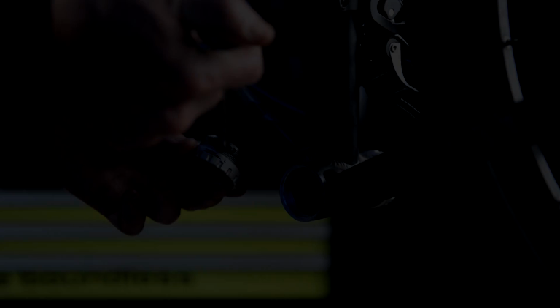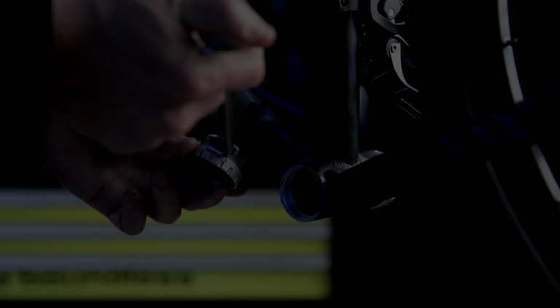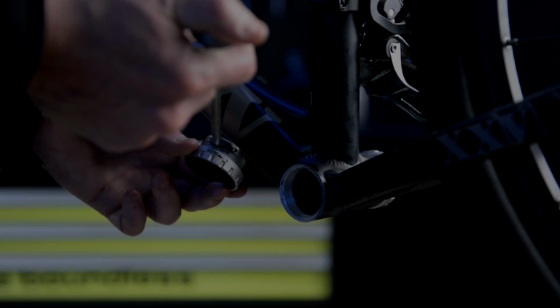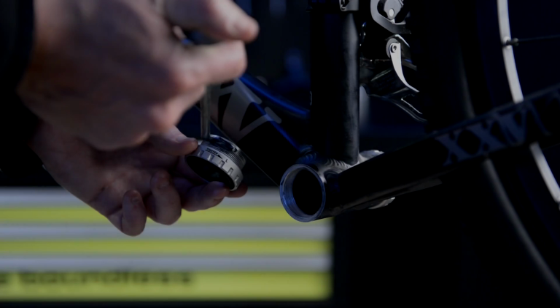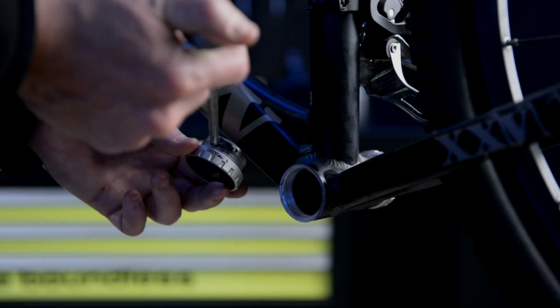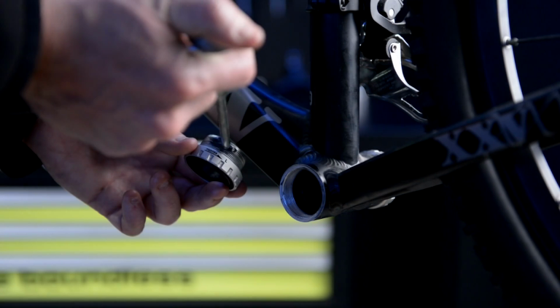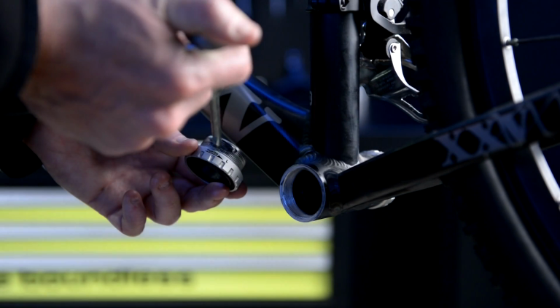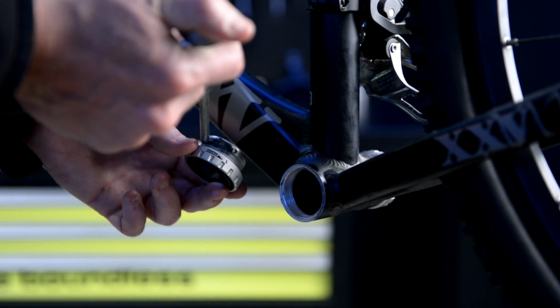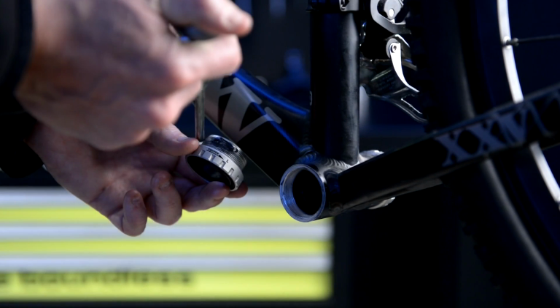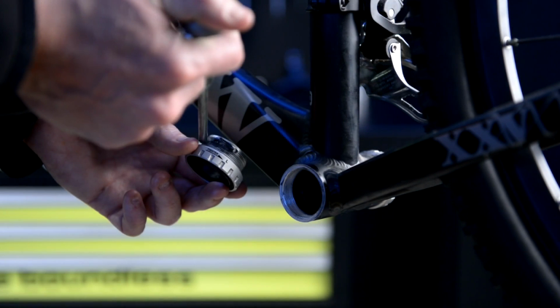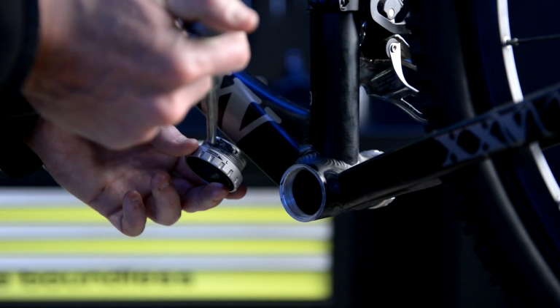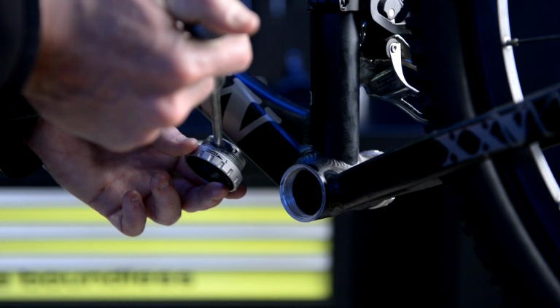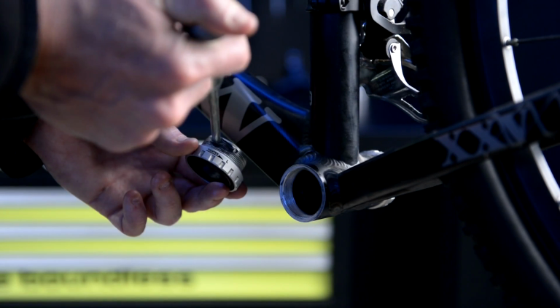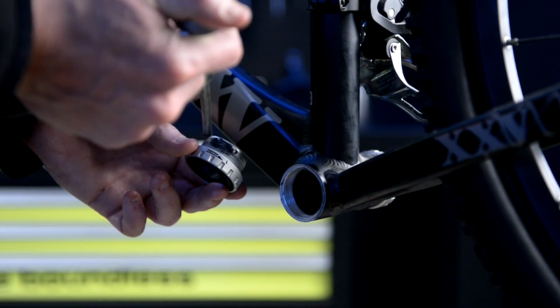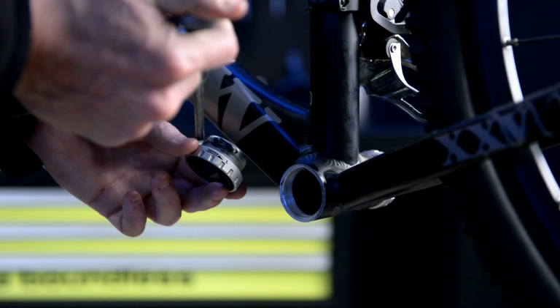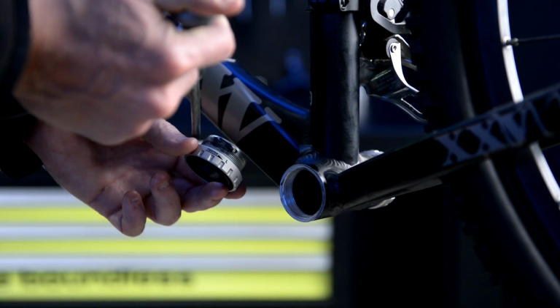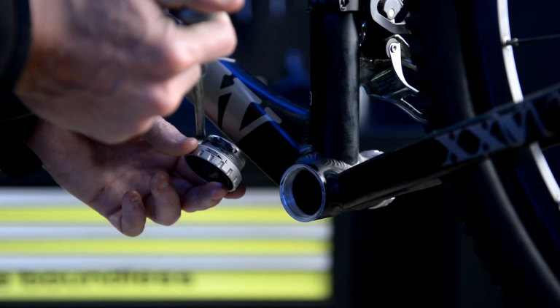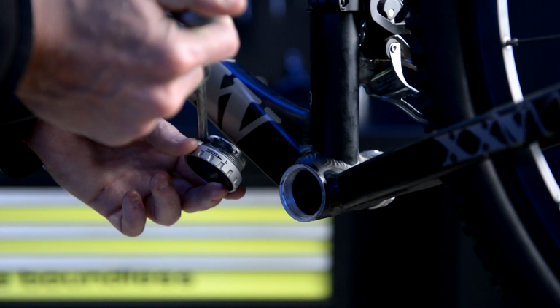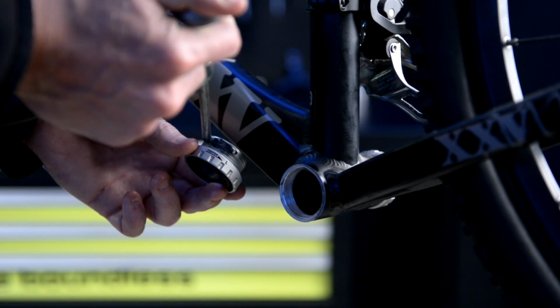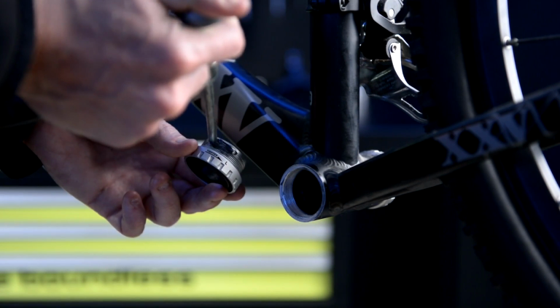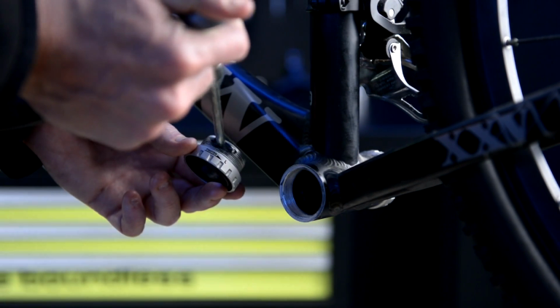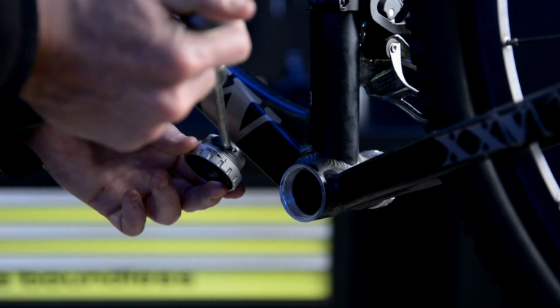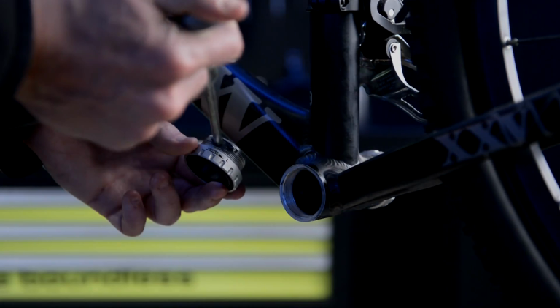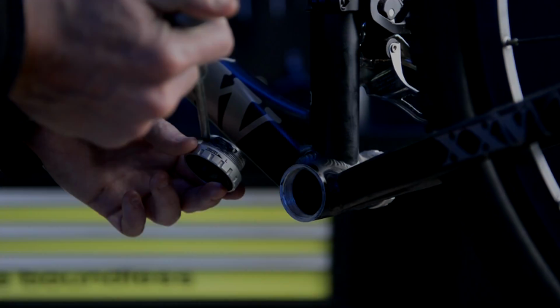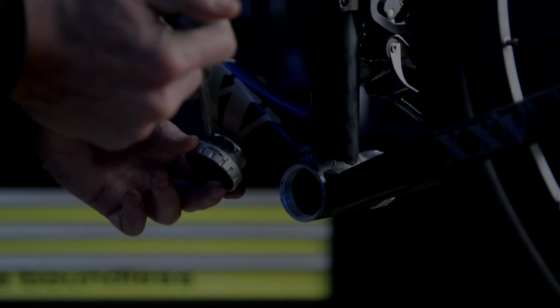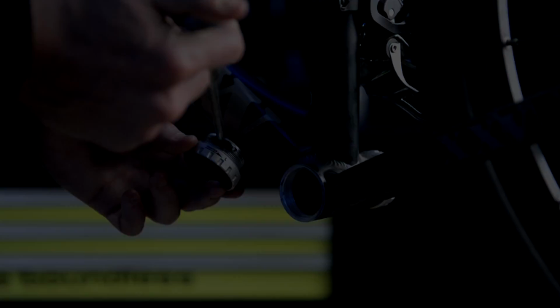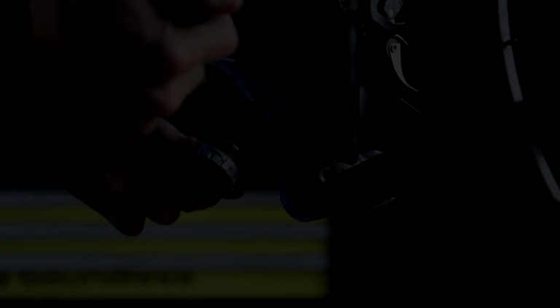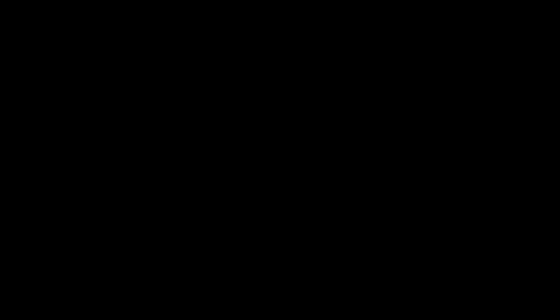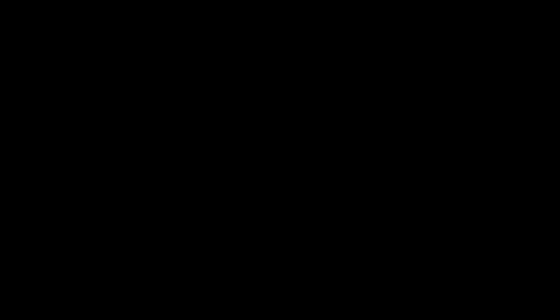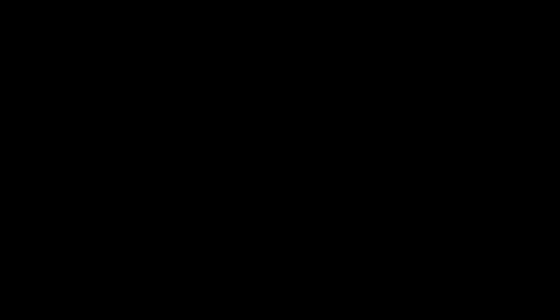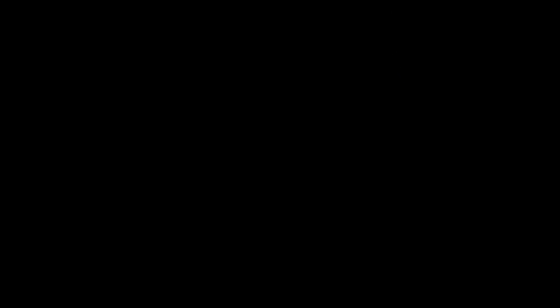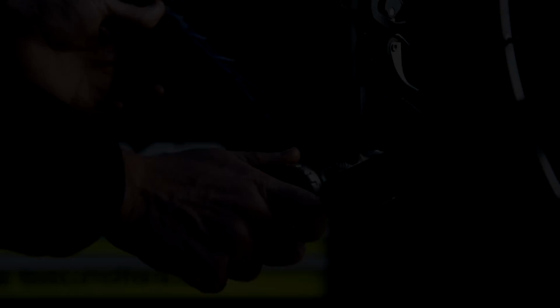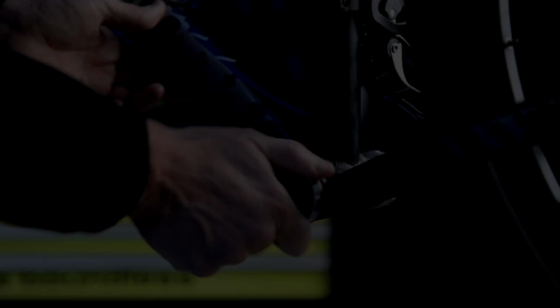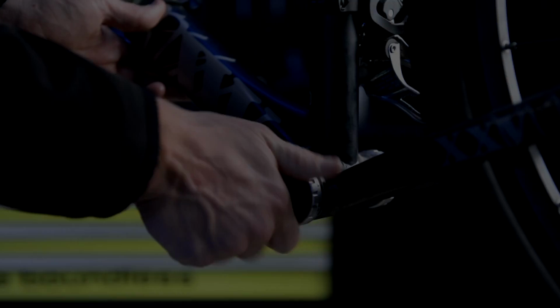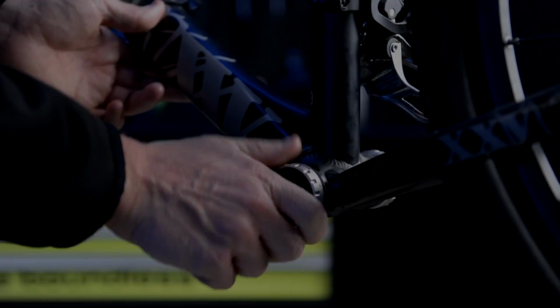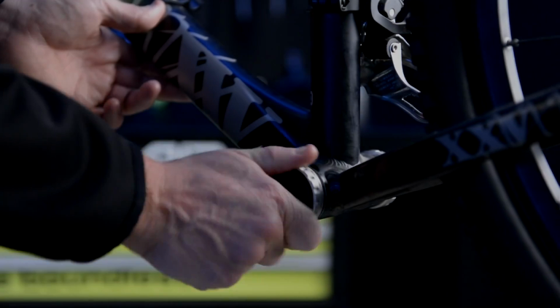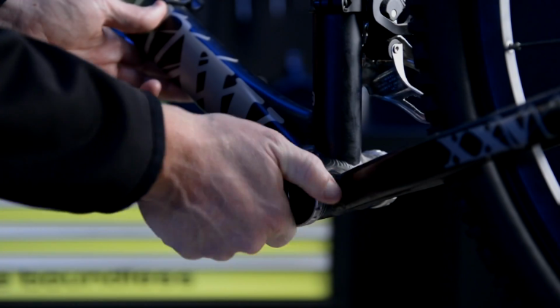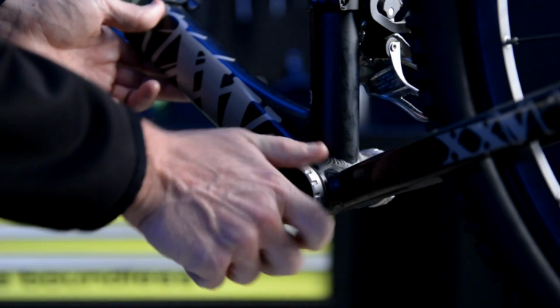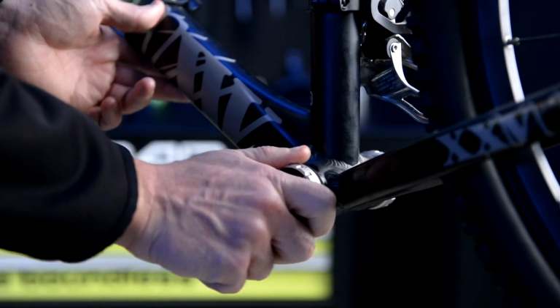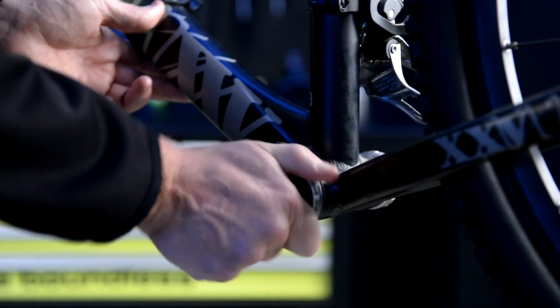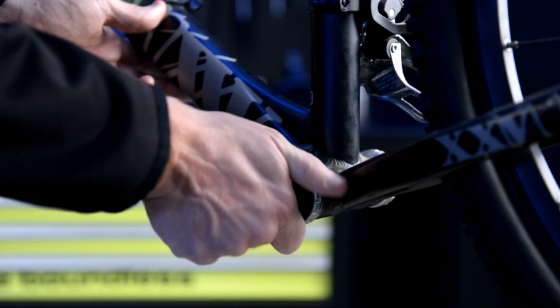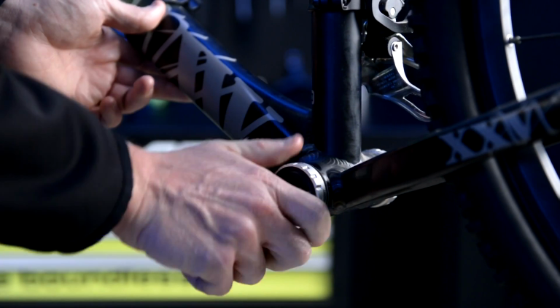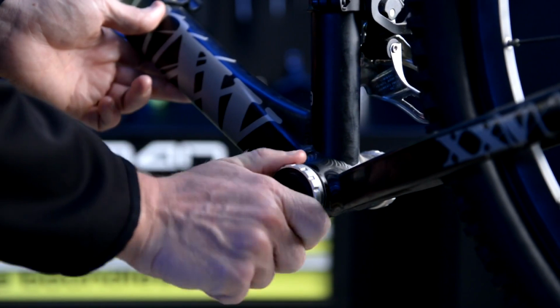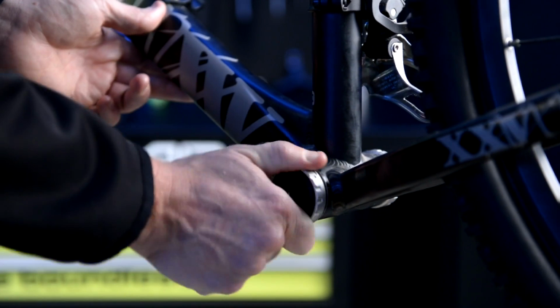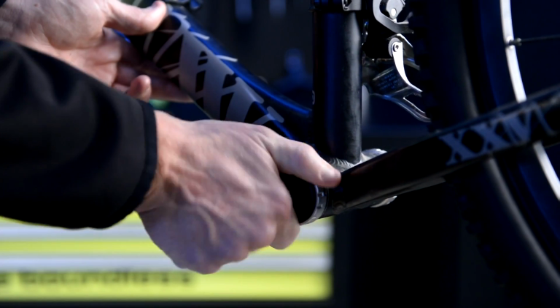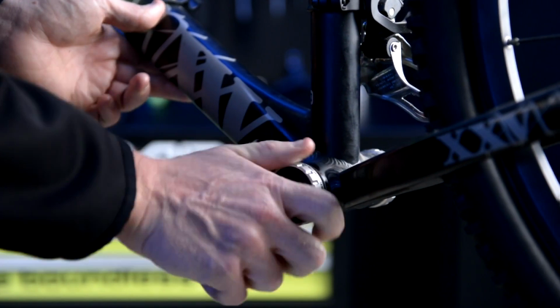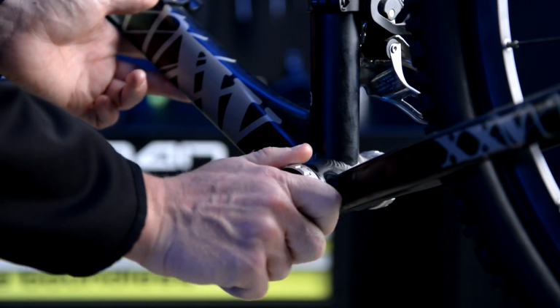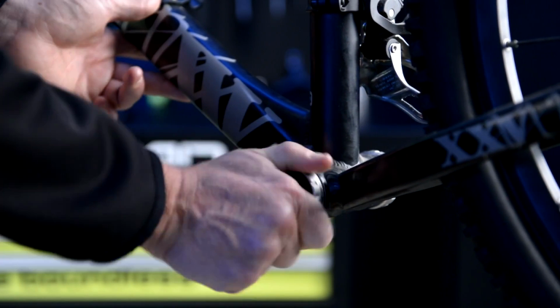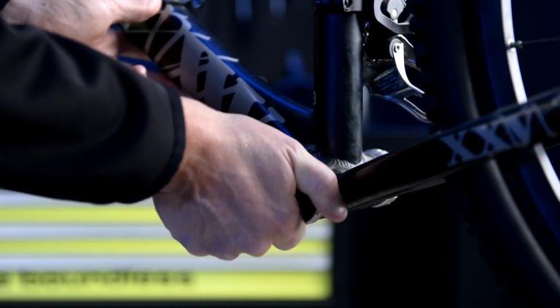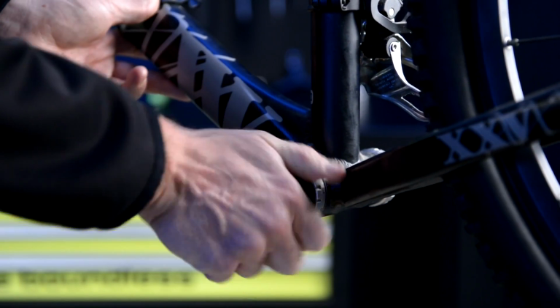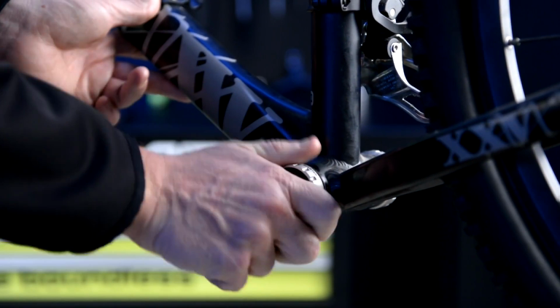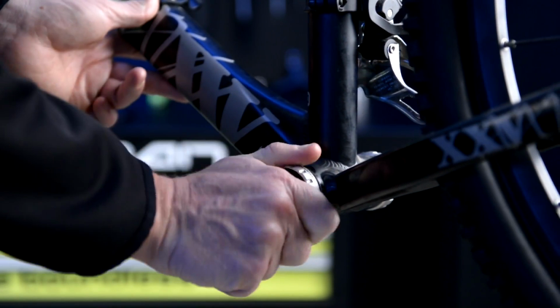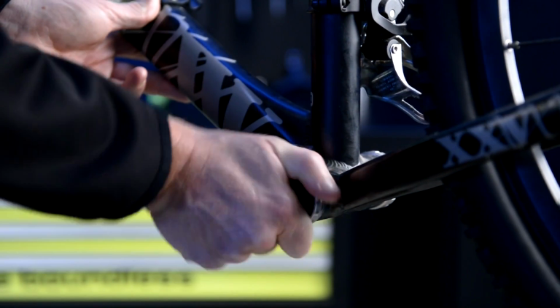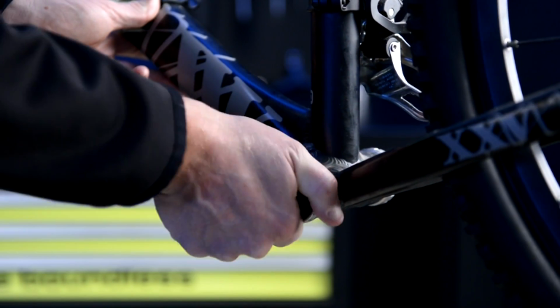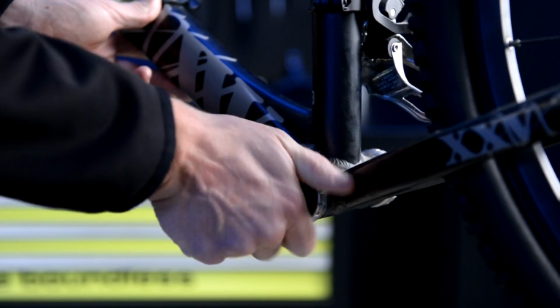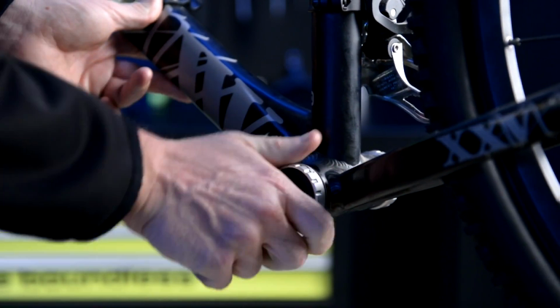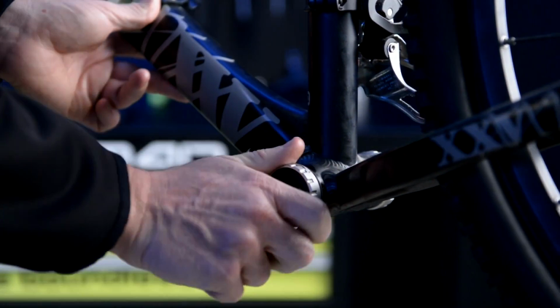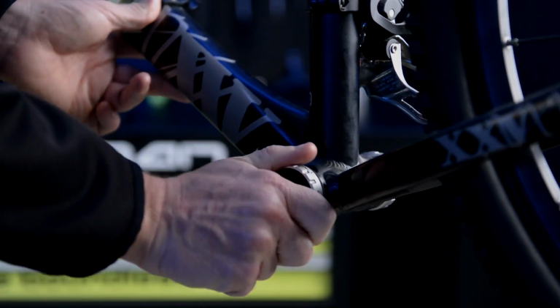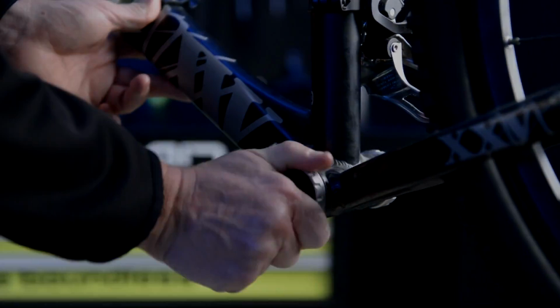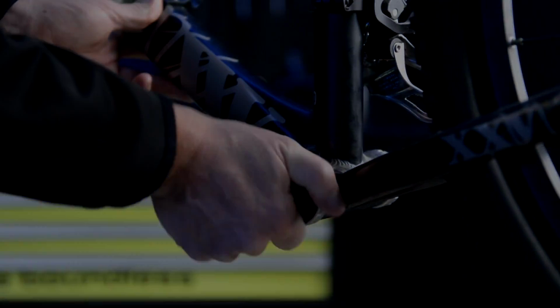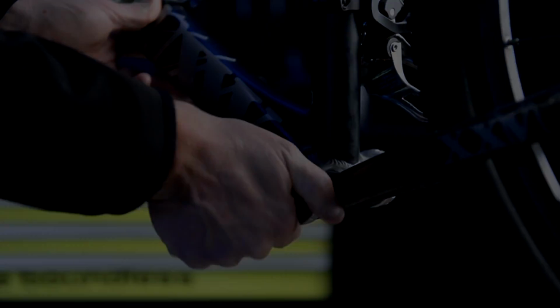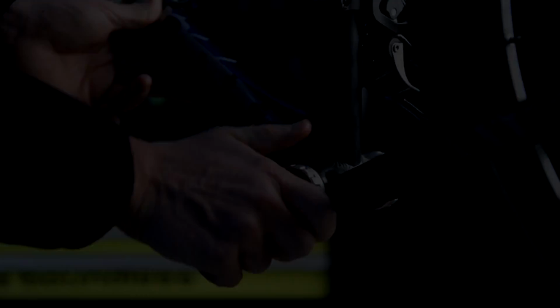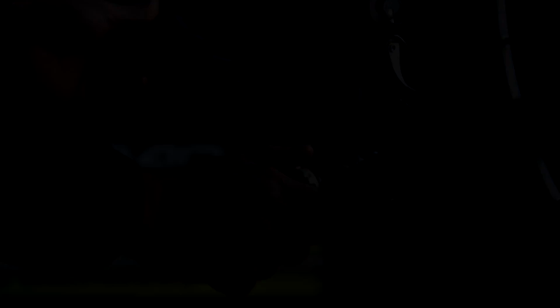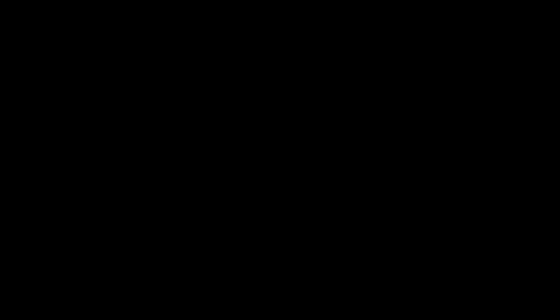Follow the same steps on the non-drive side, remembering to install the bottom bracket cup in a clockwise direction.